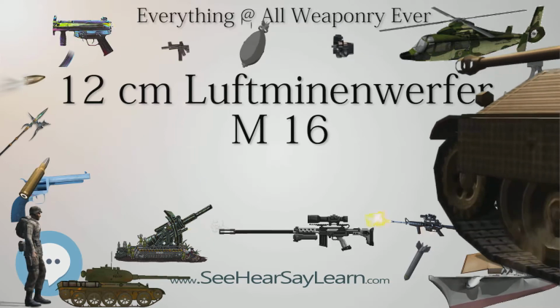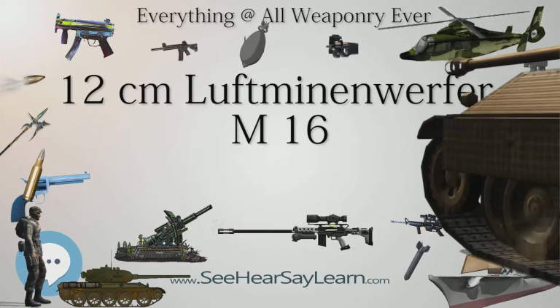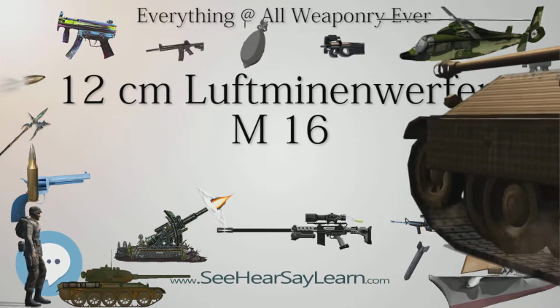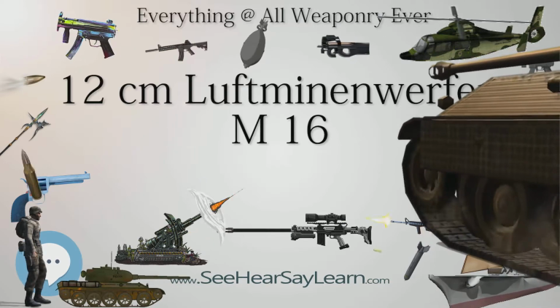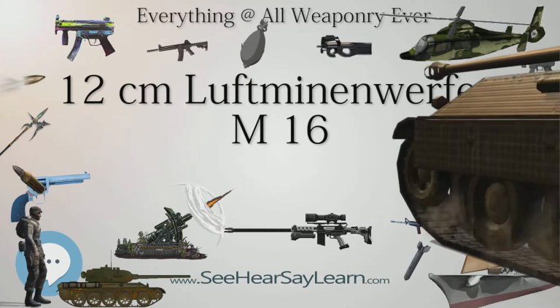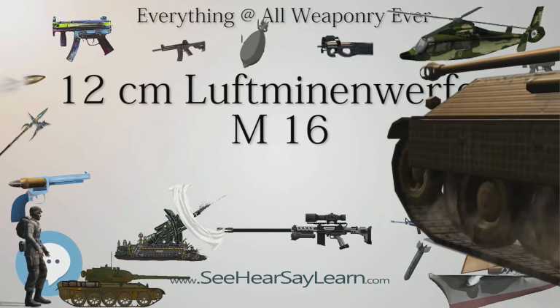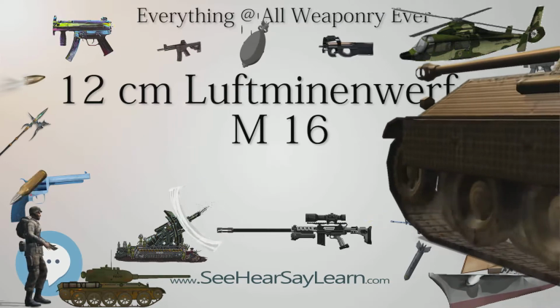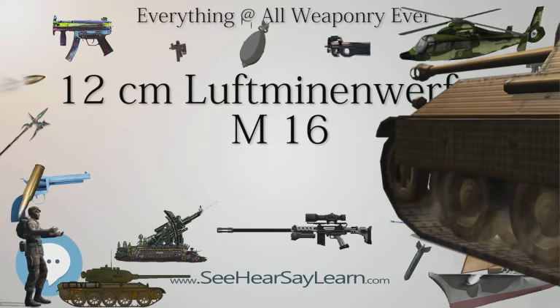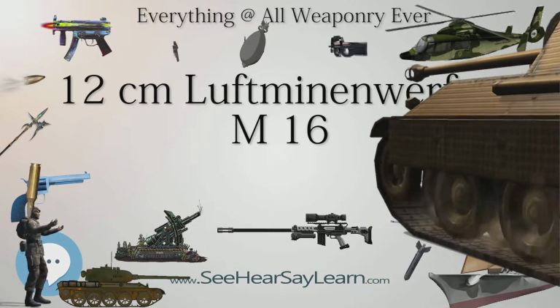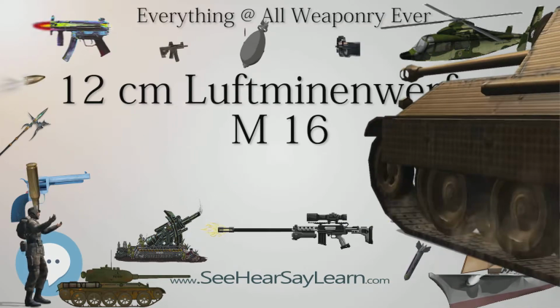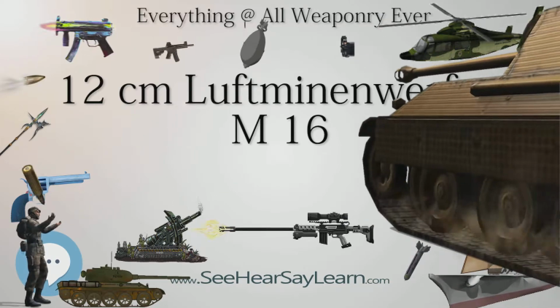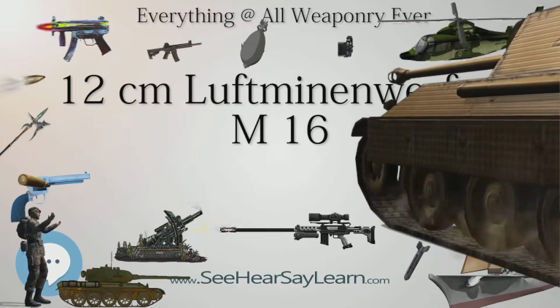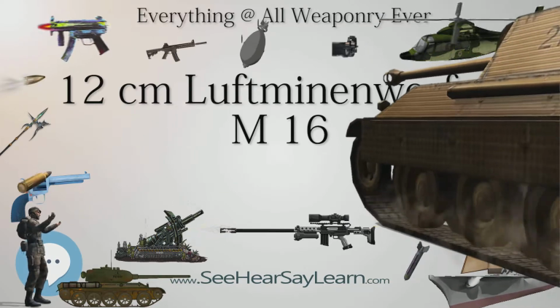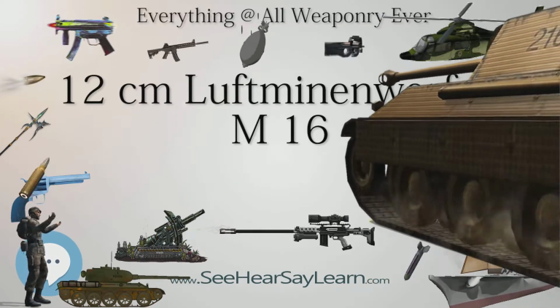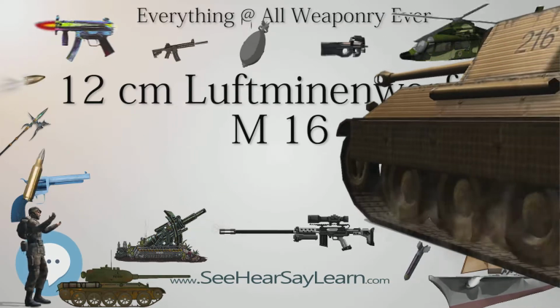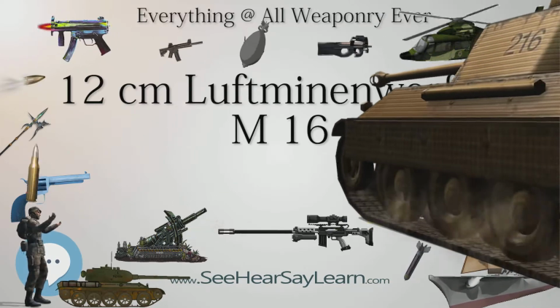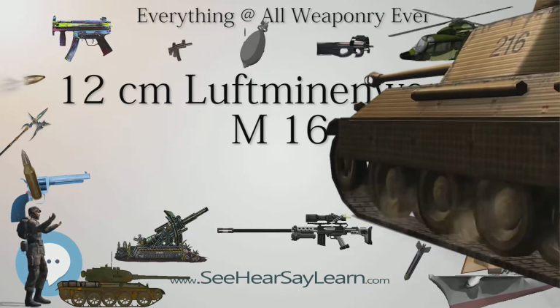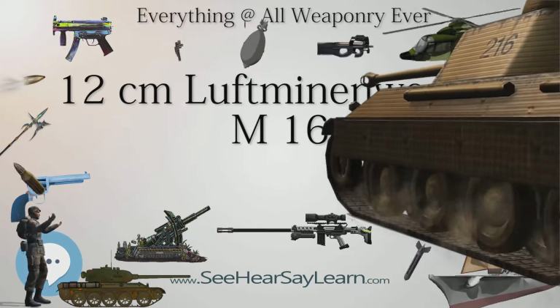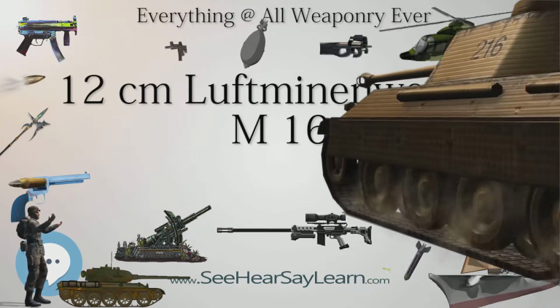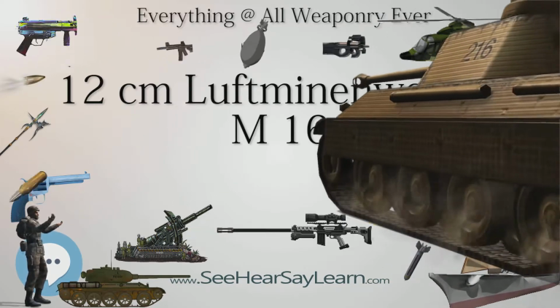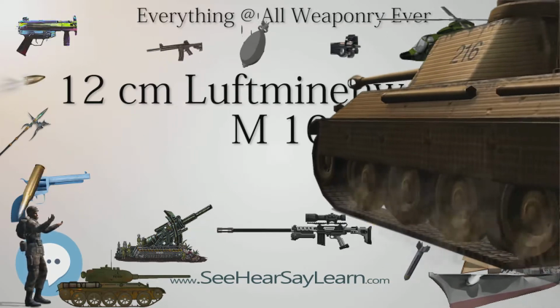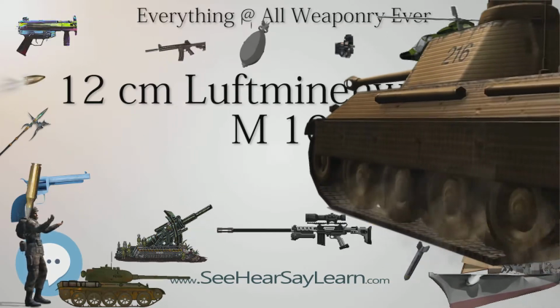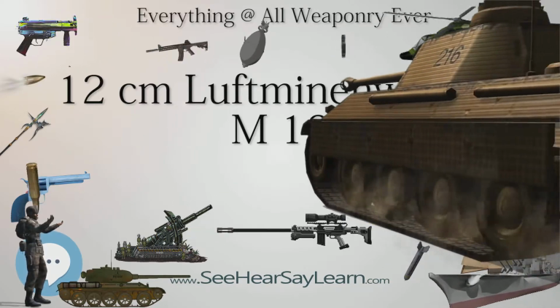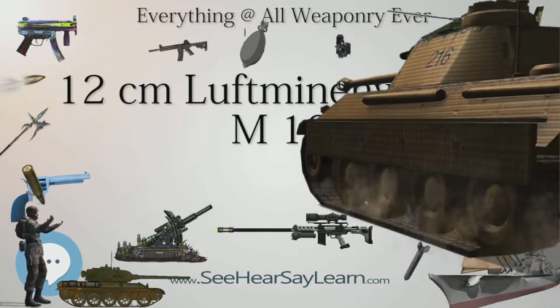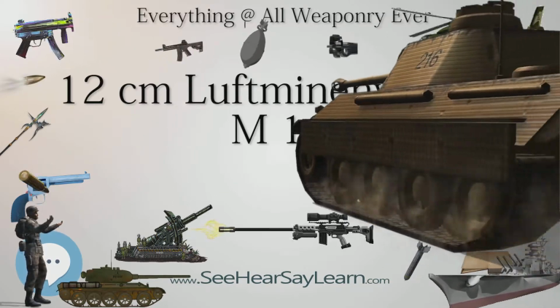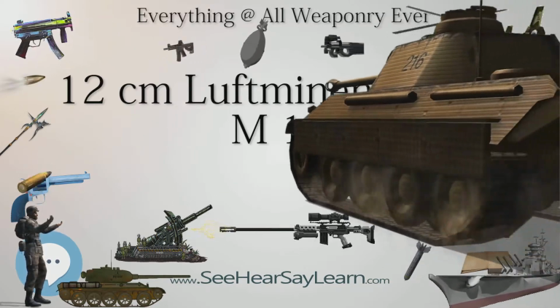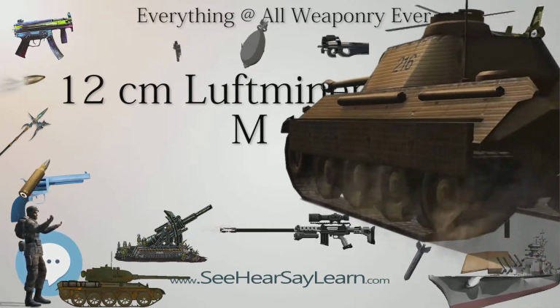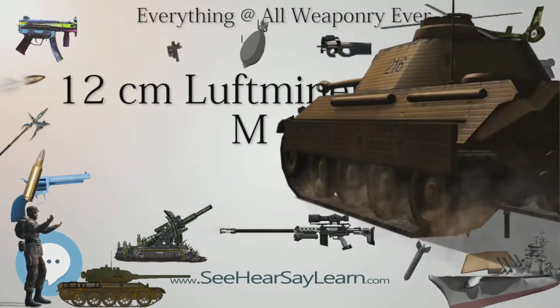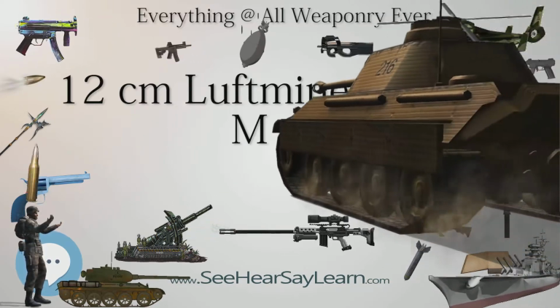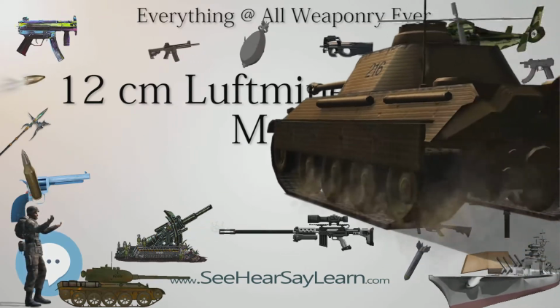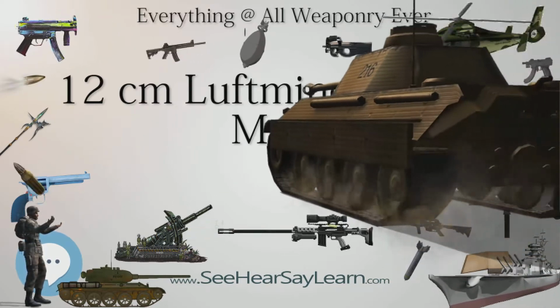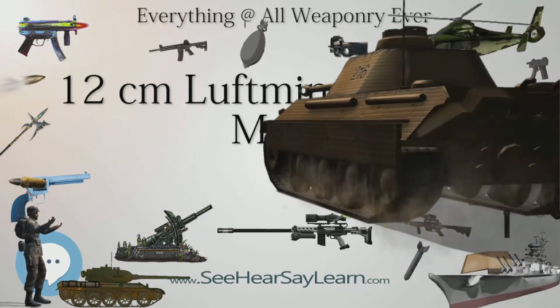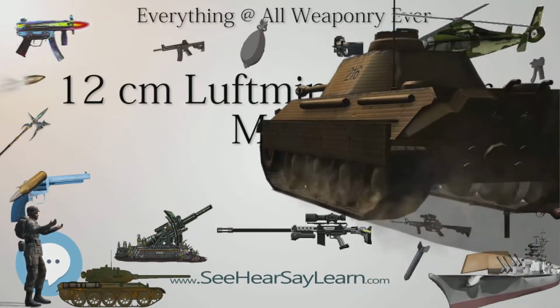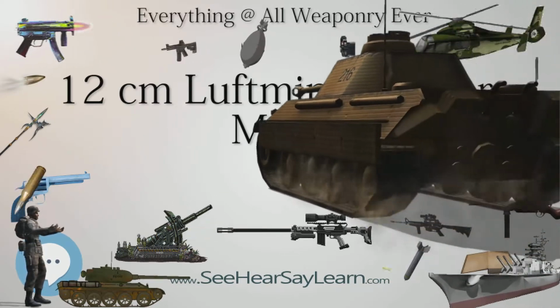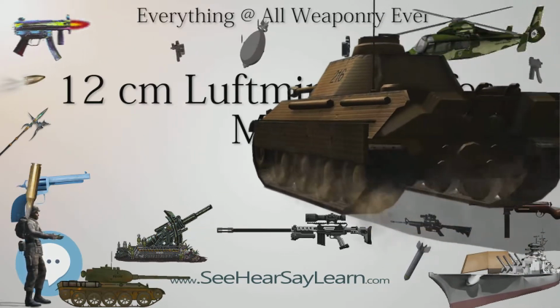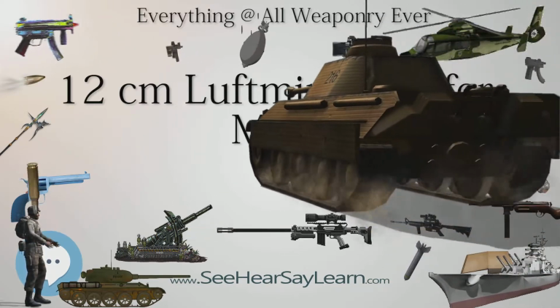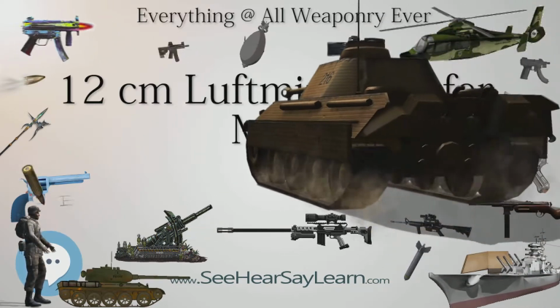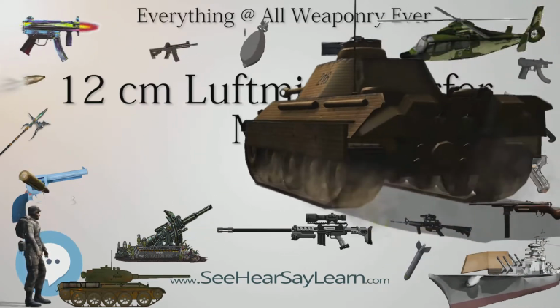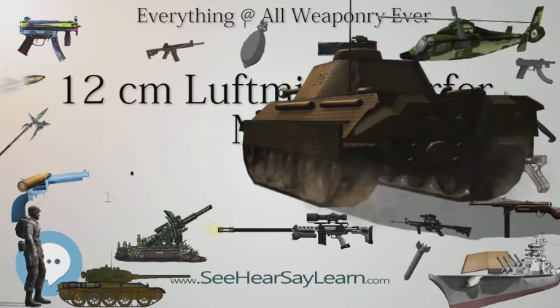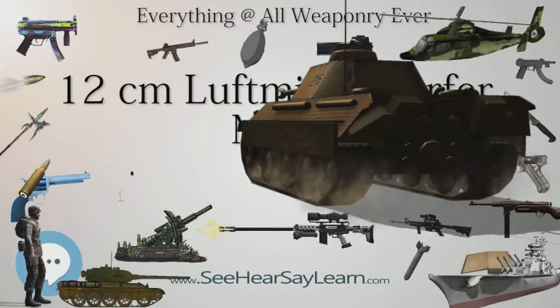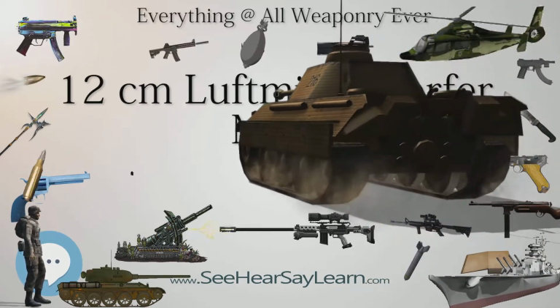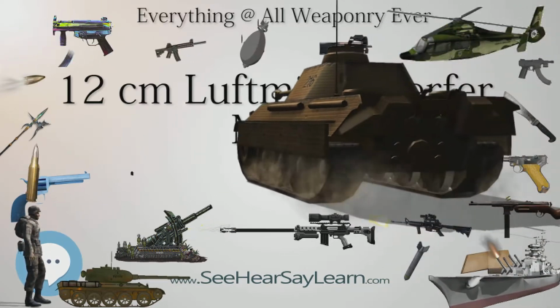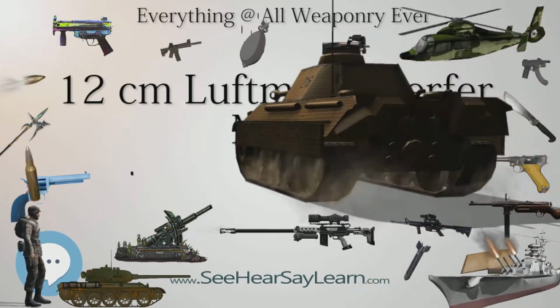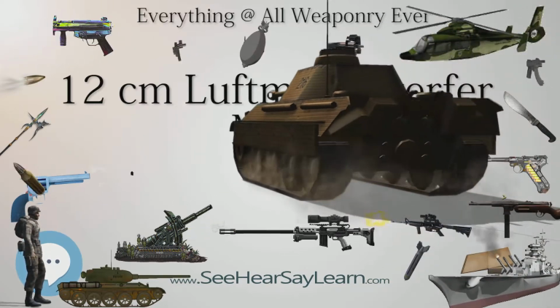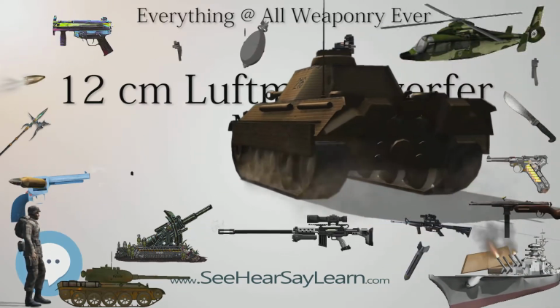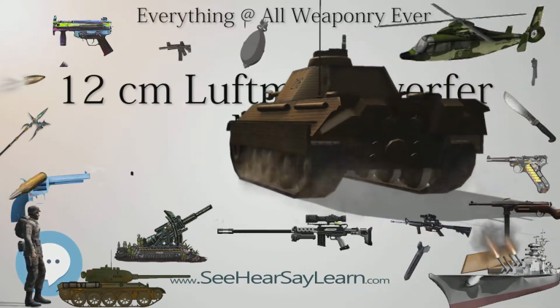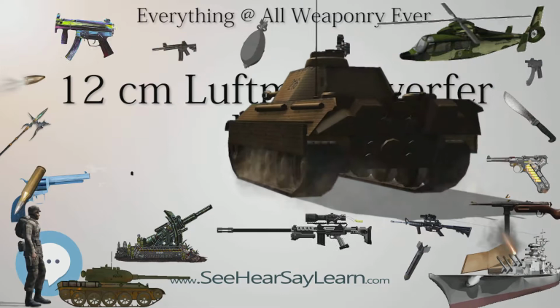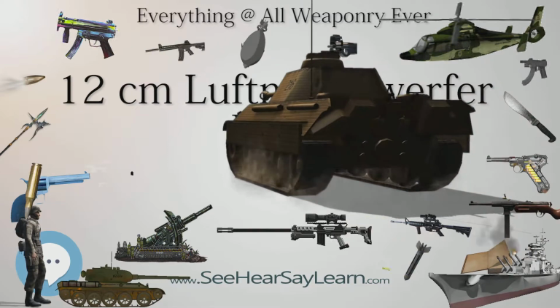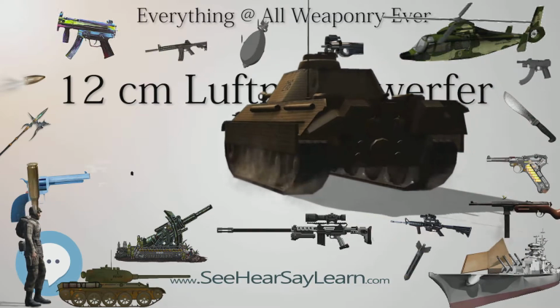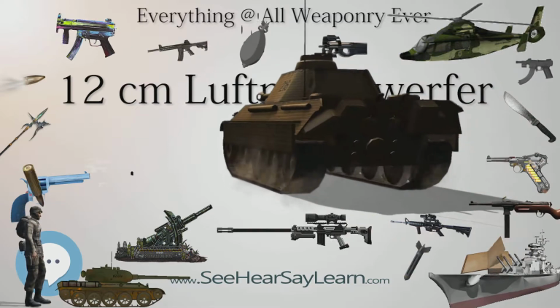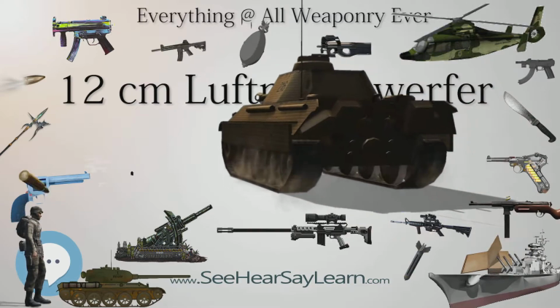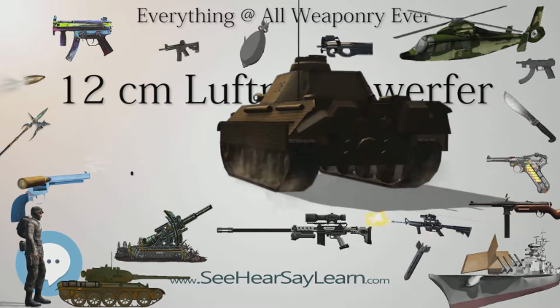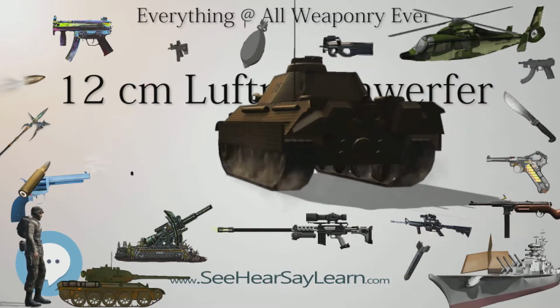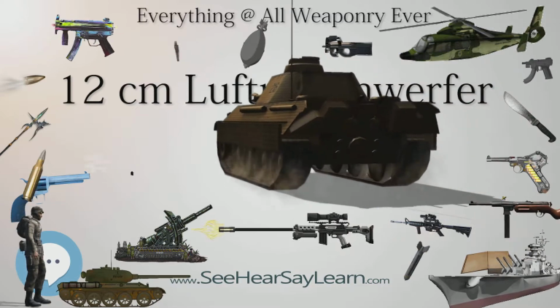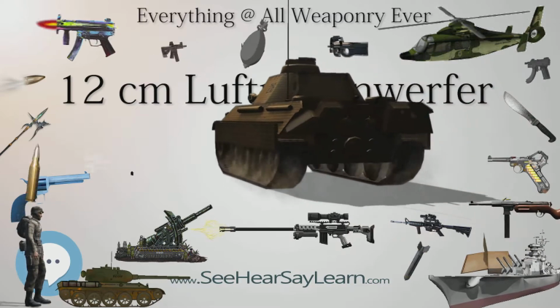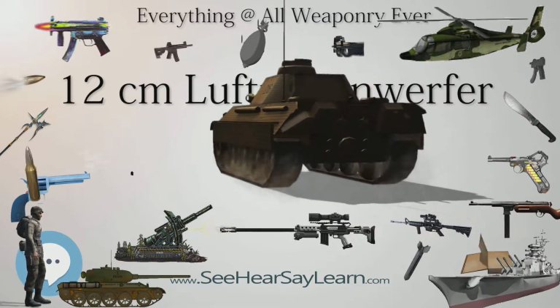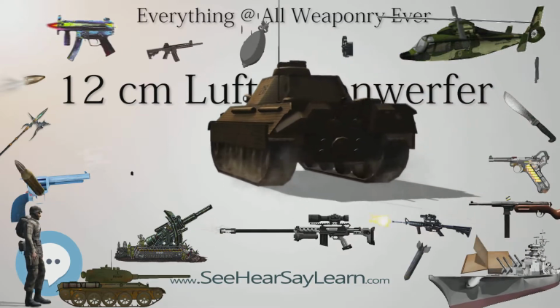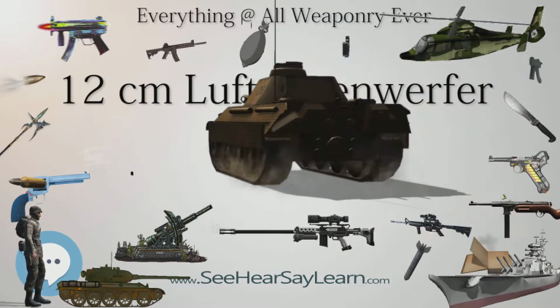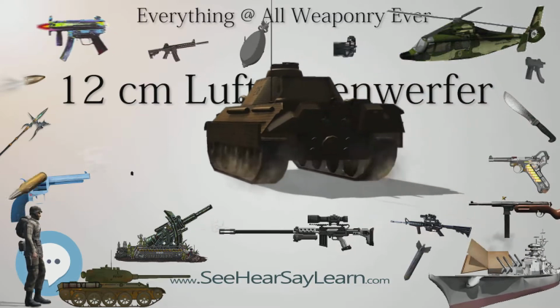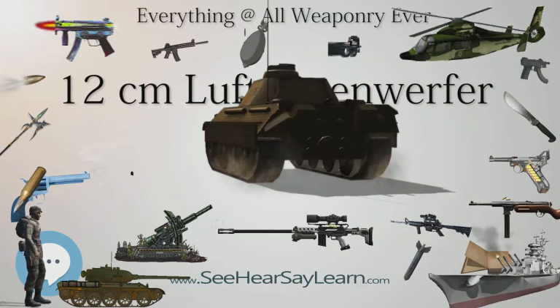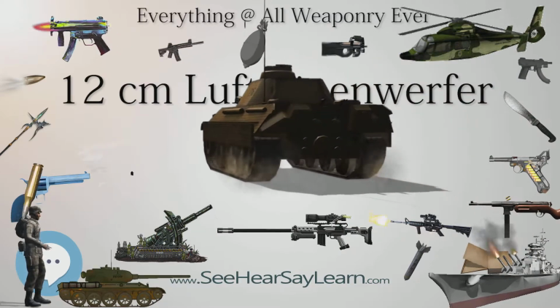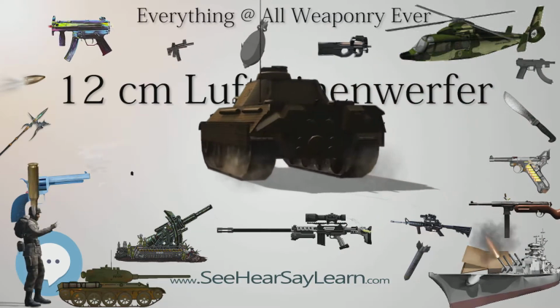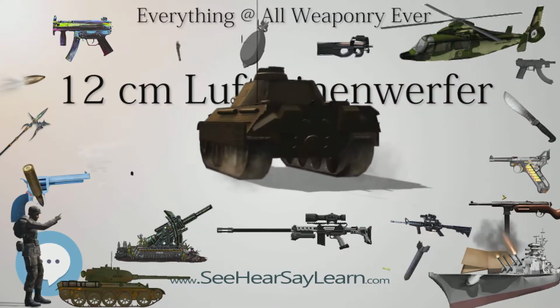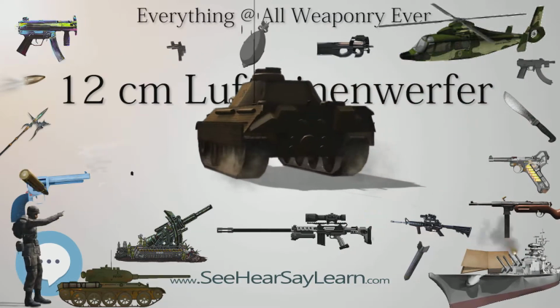An additional barrel could be fitted to extend the range. A cylinder of compressed air was good for 11 shots.